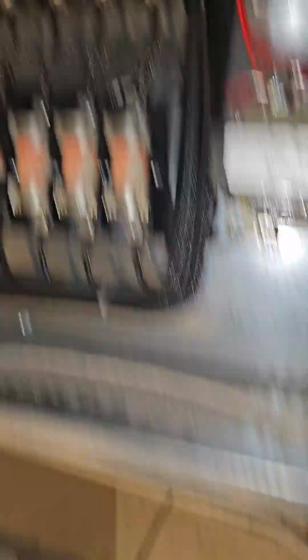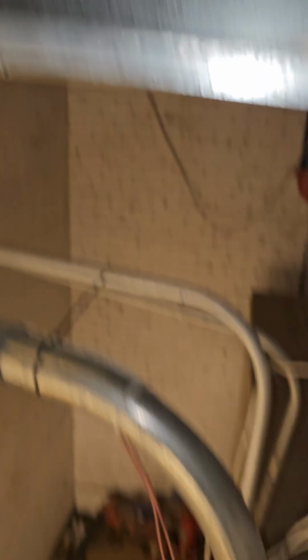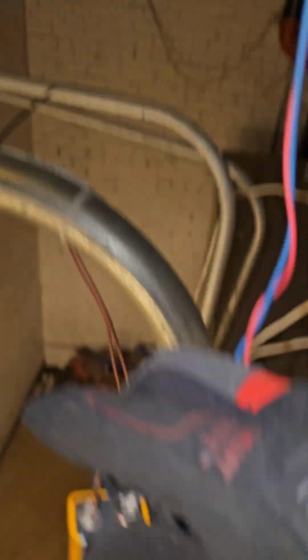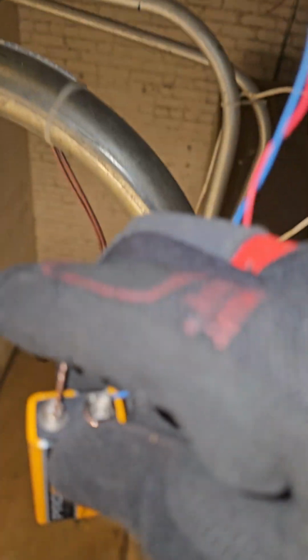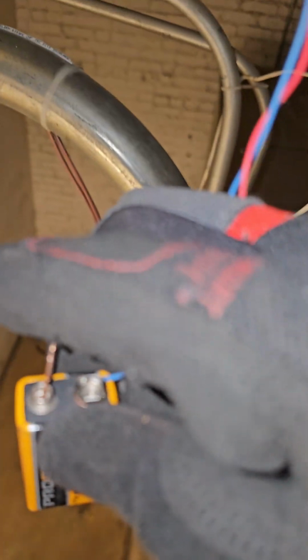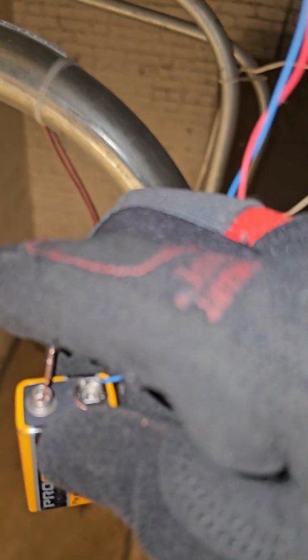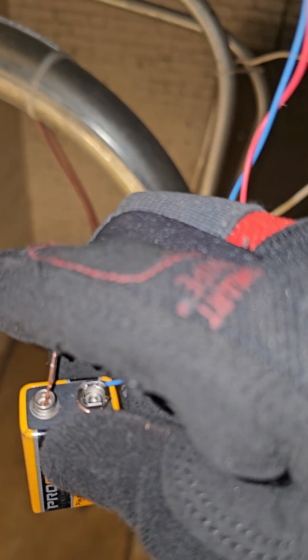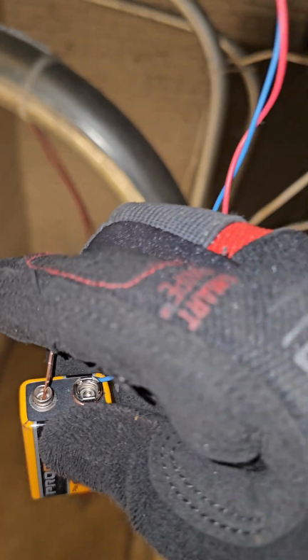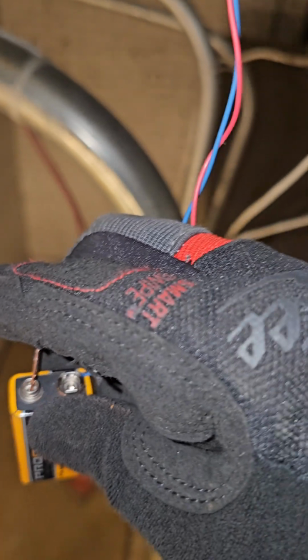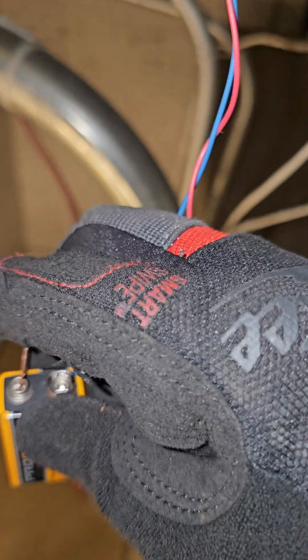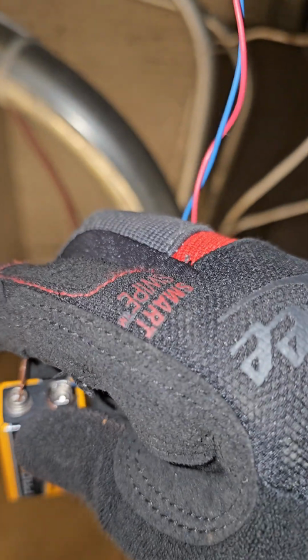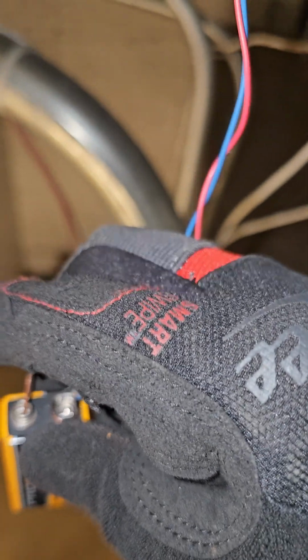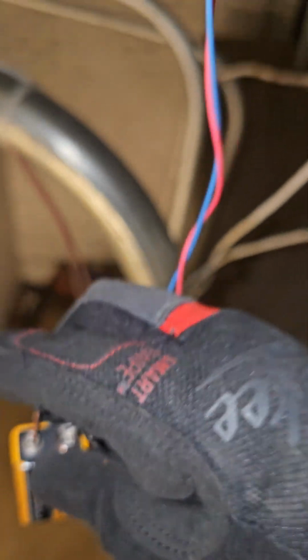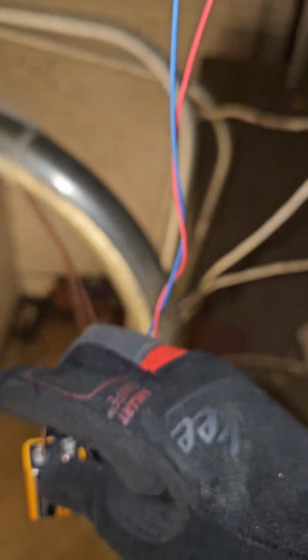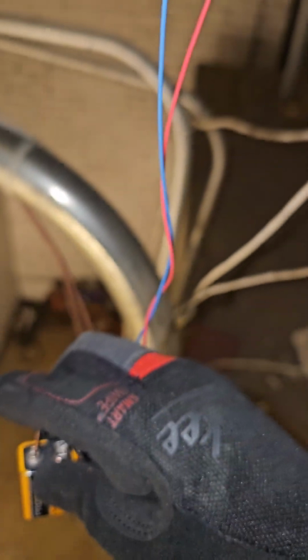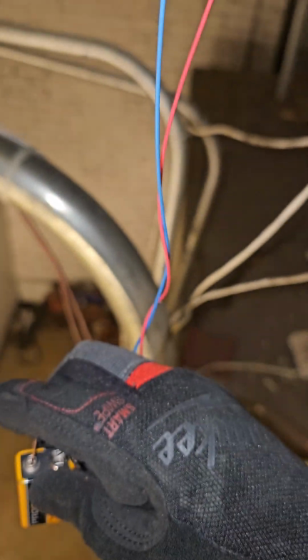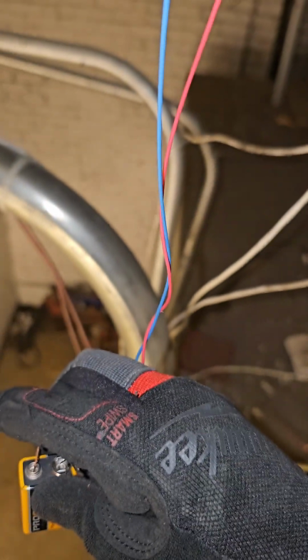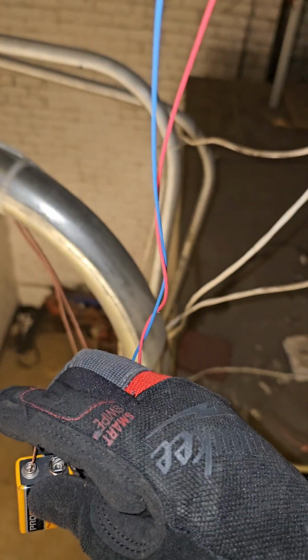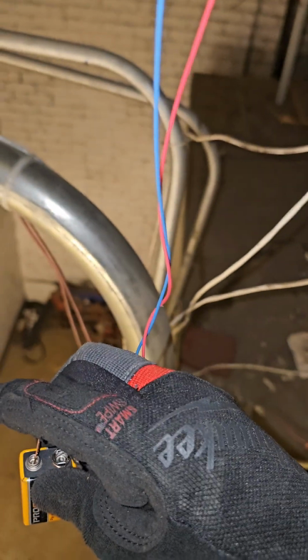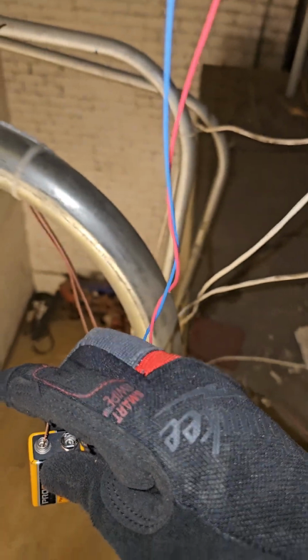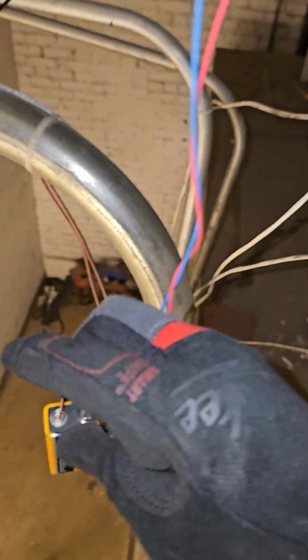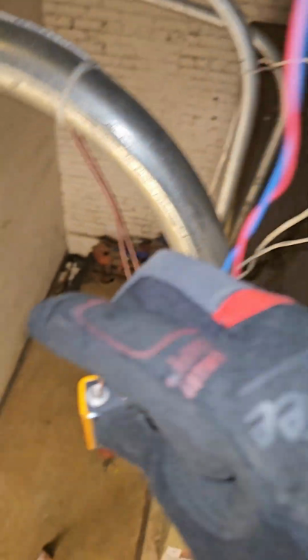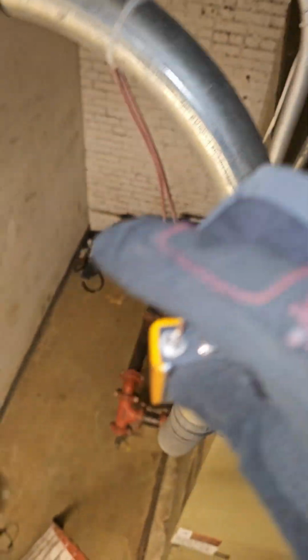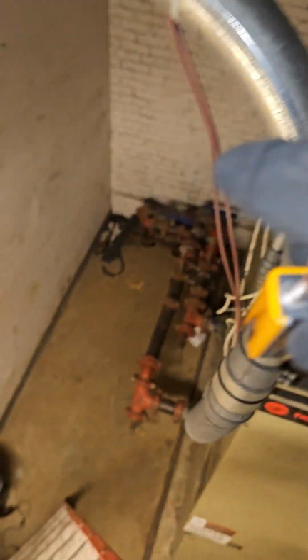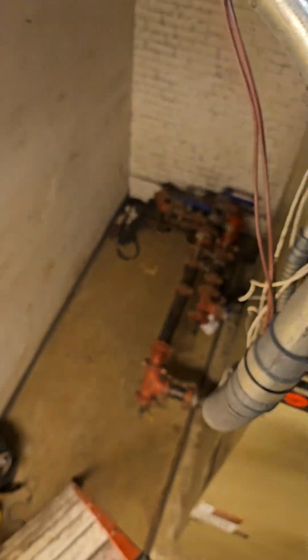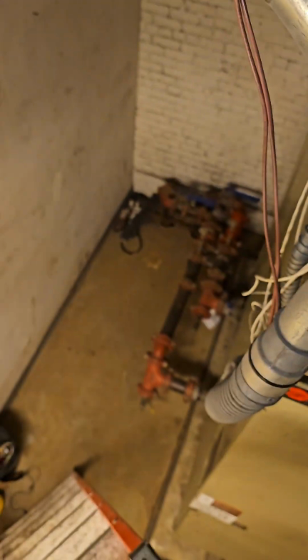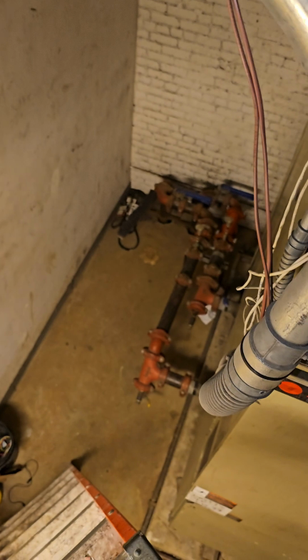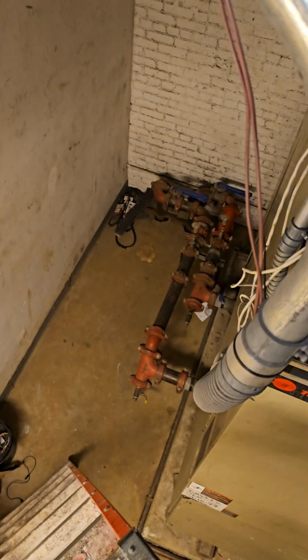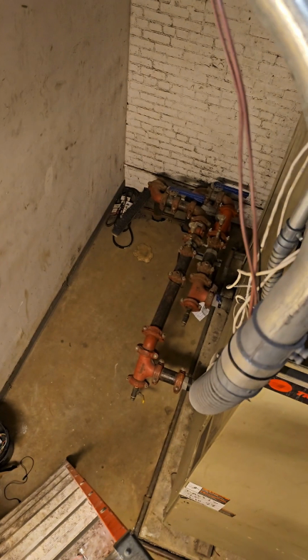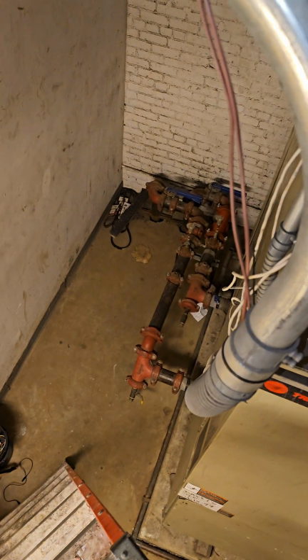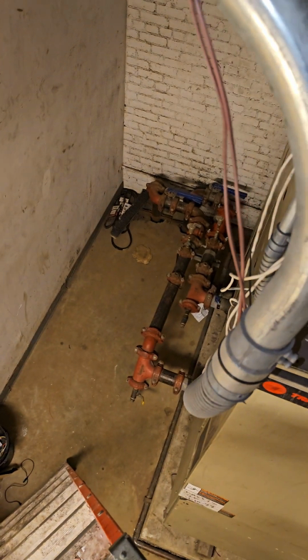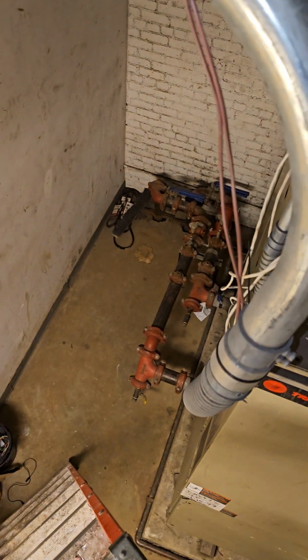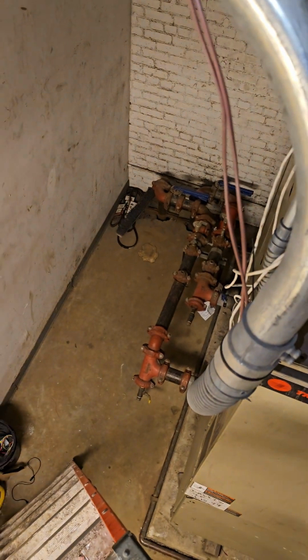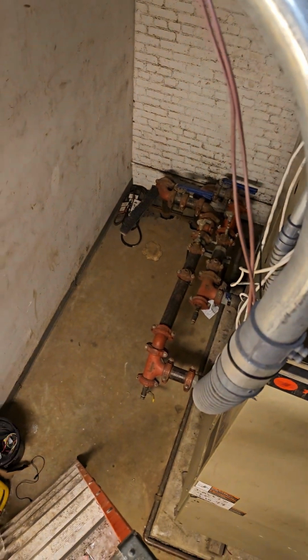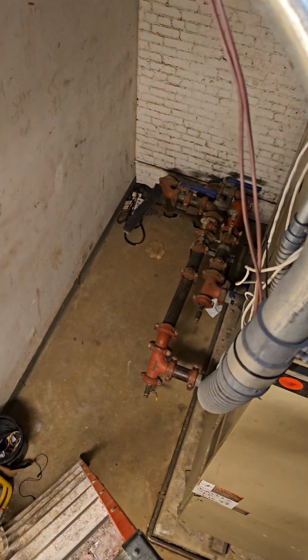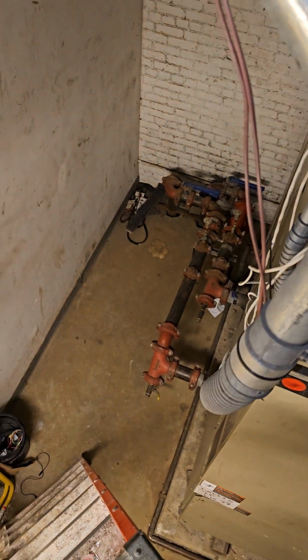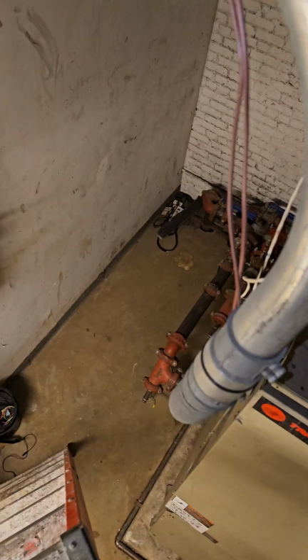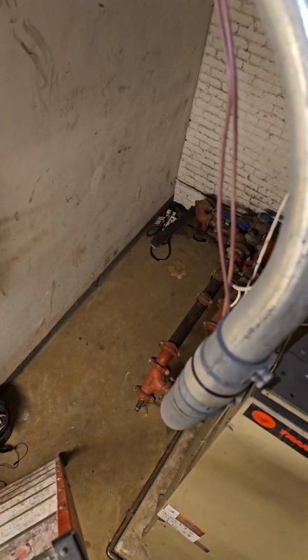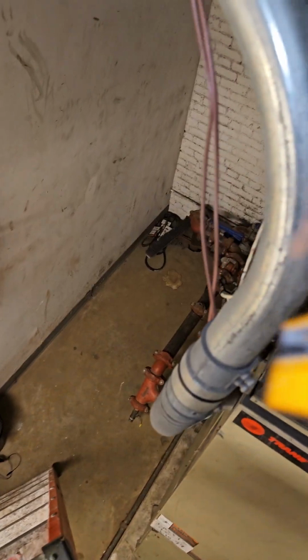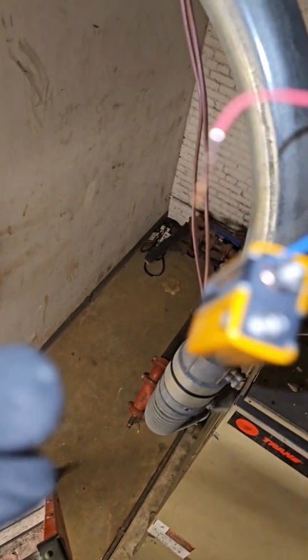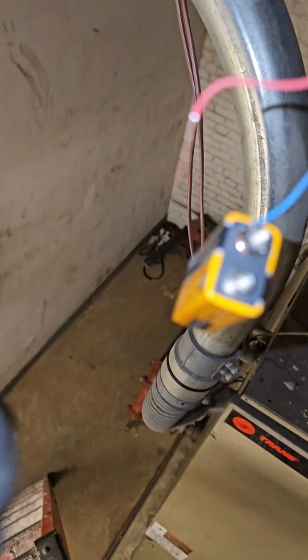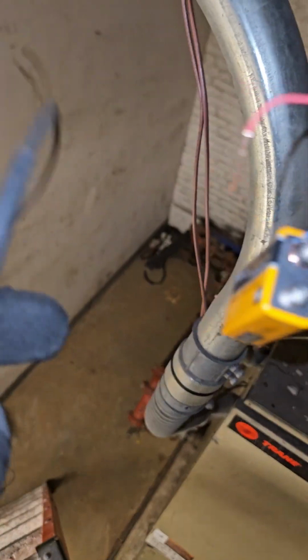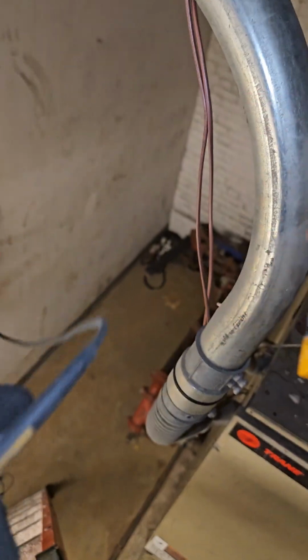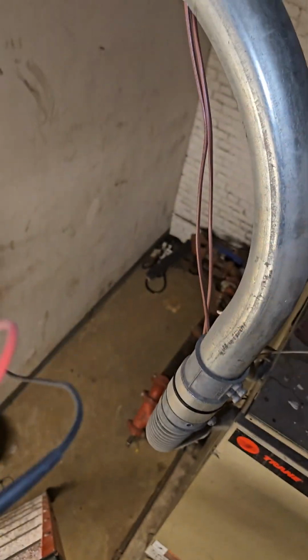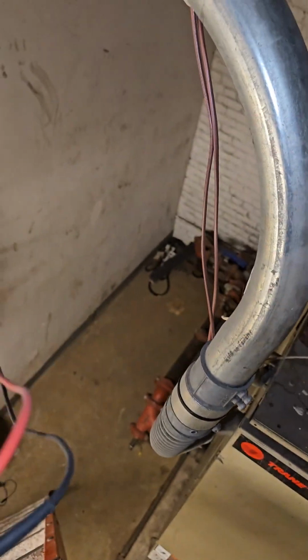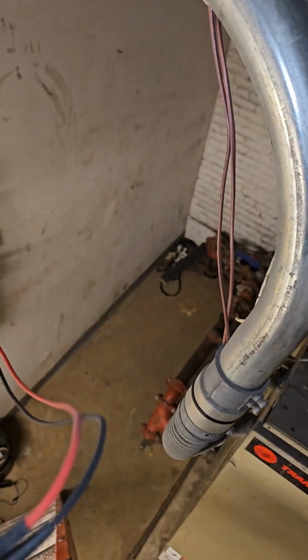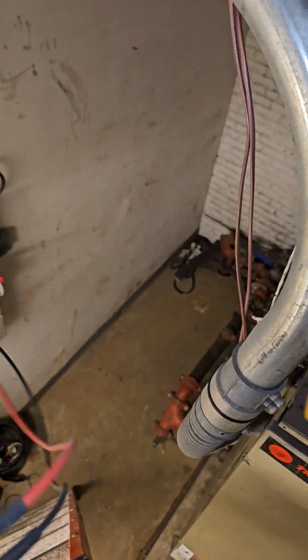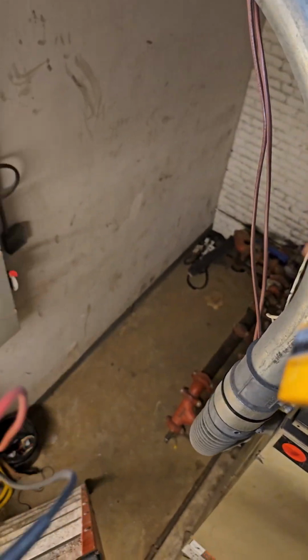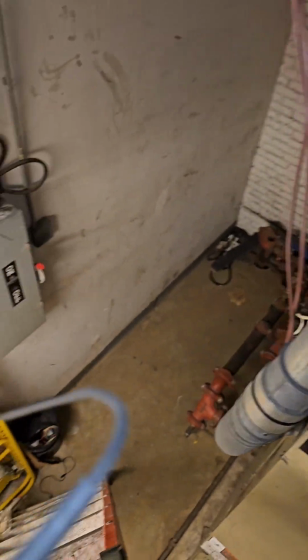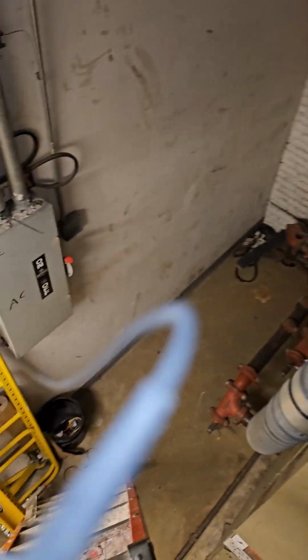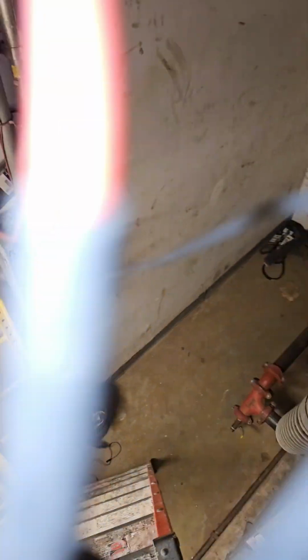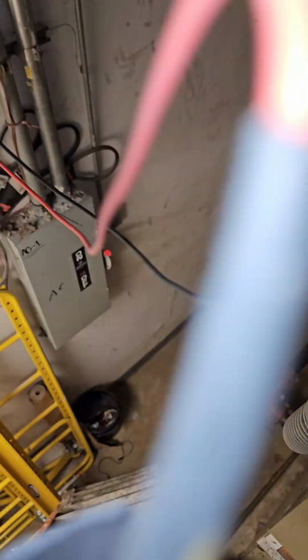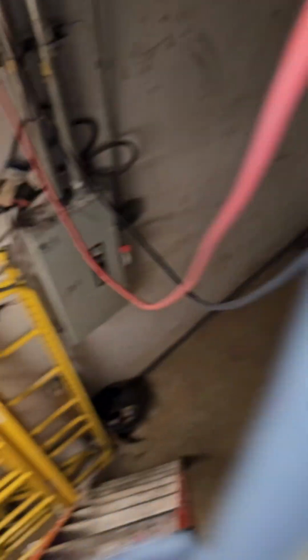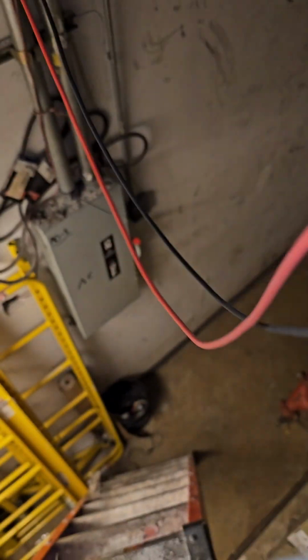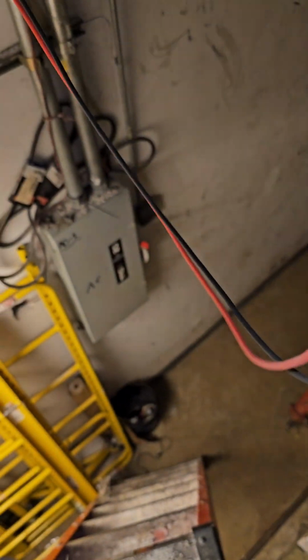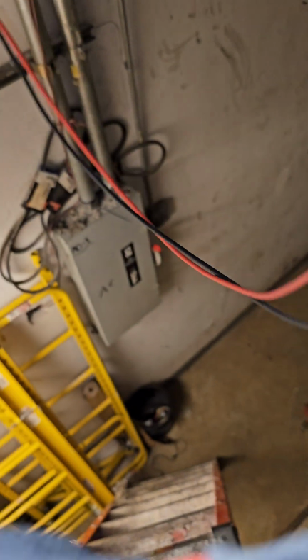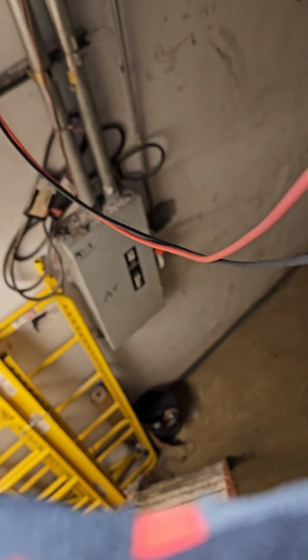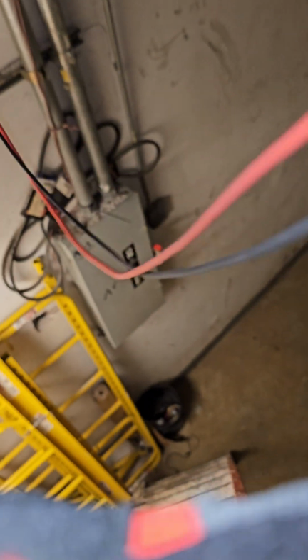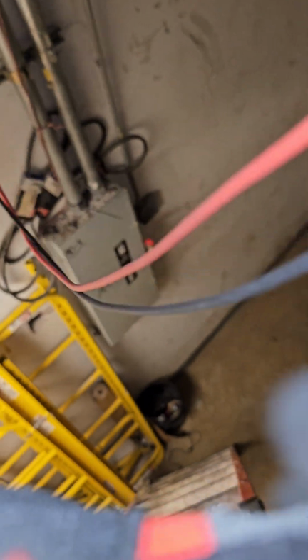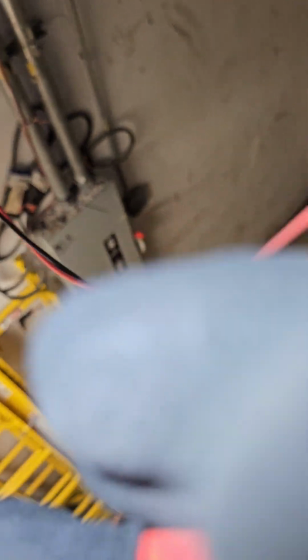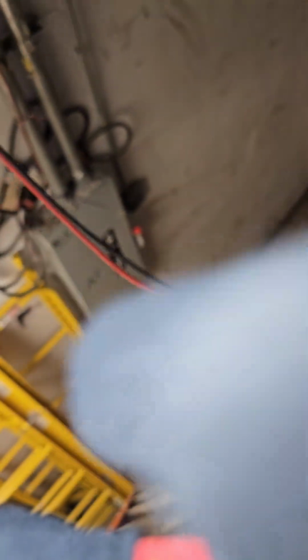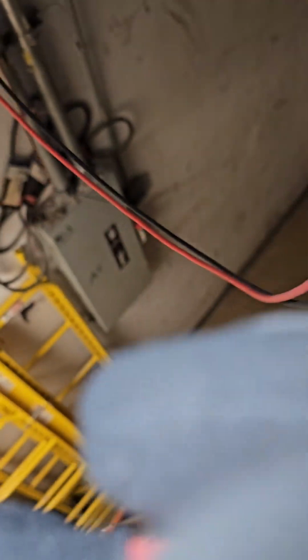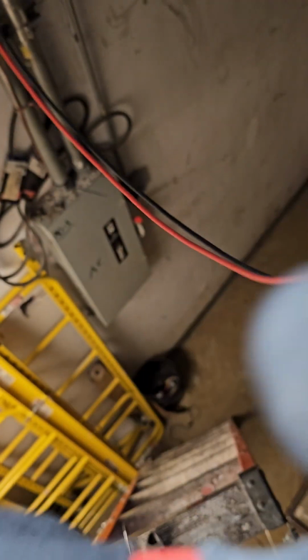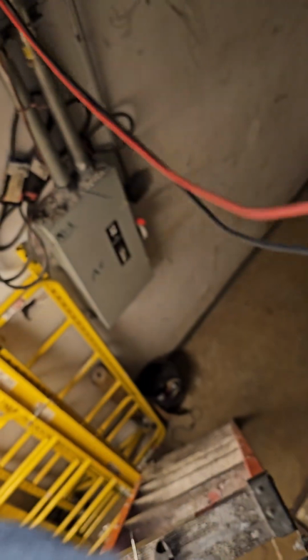Let's just check it — I'll check the battery voltage.